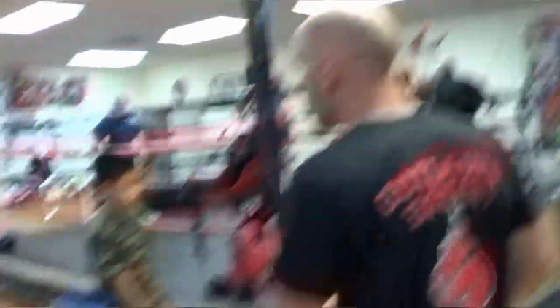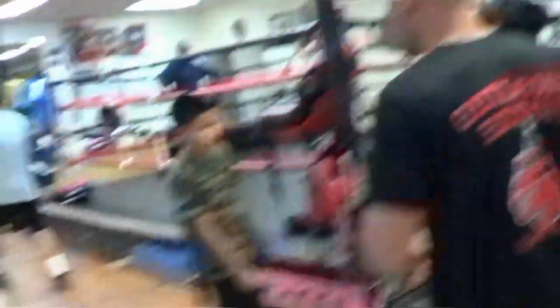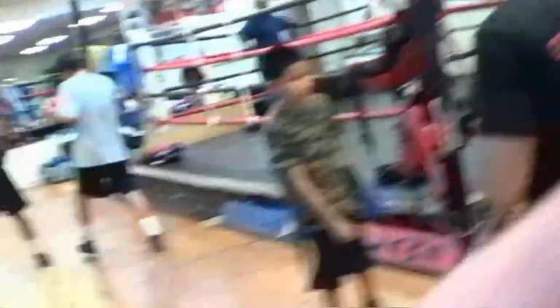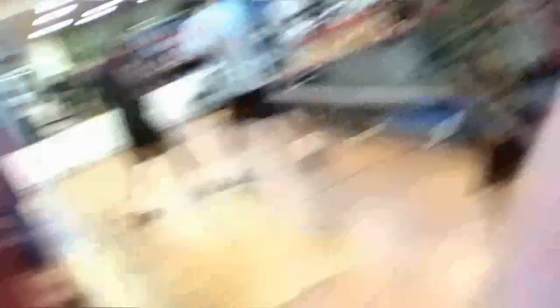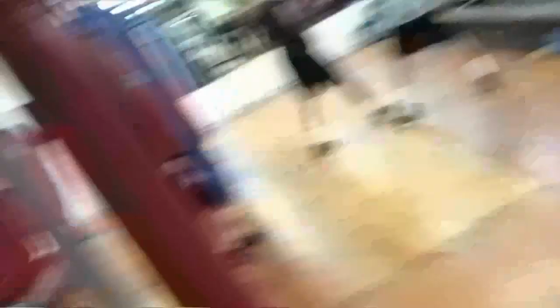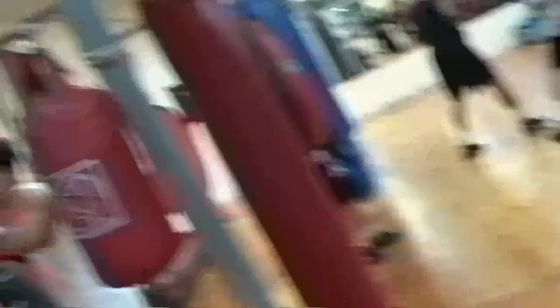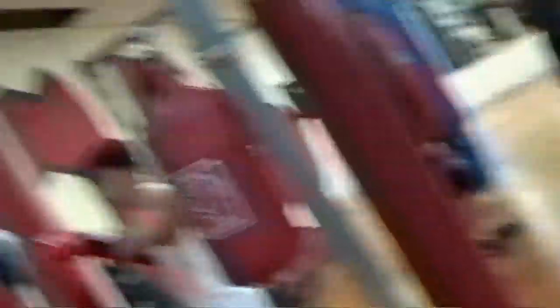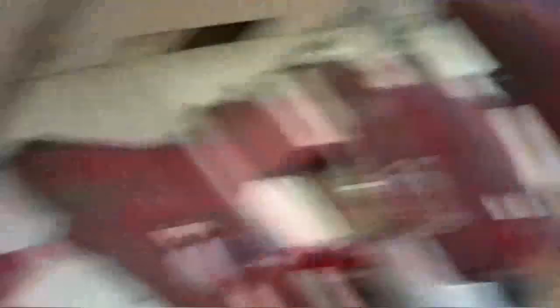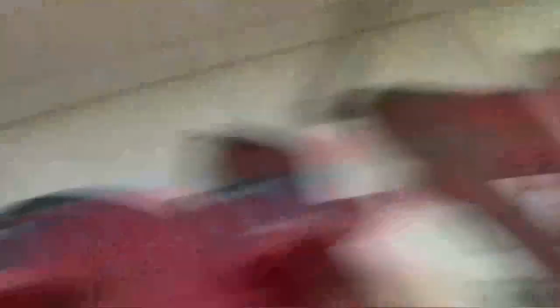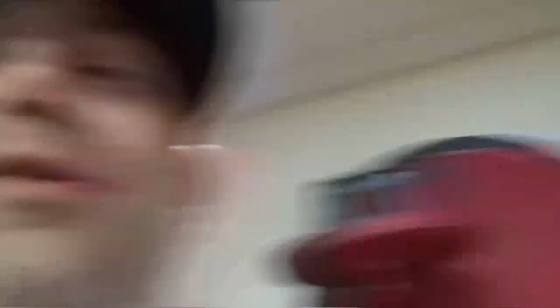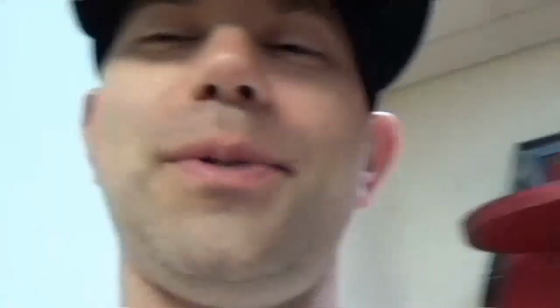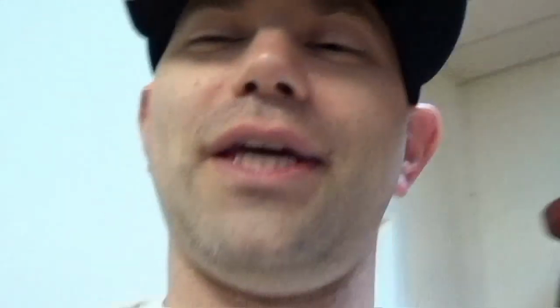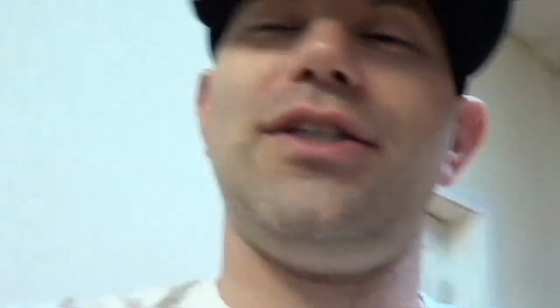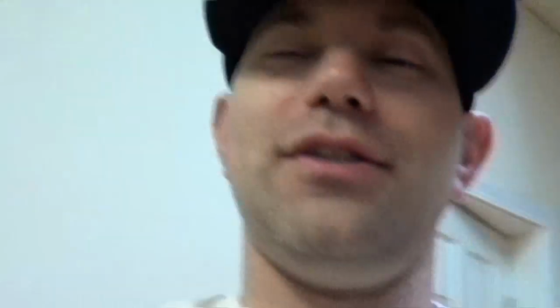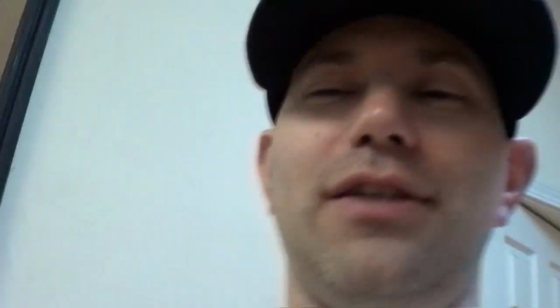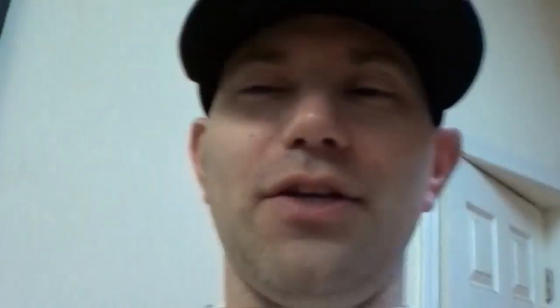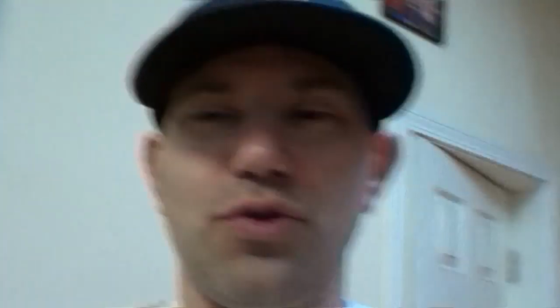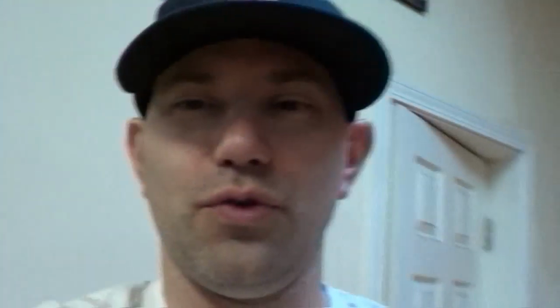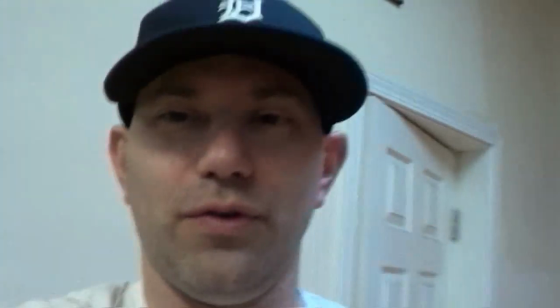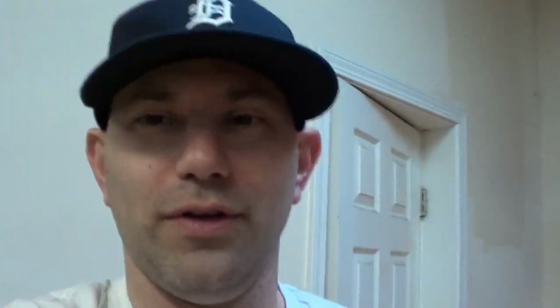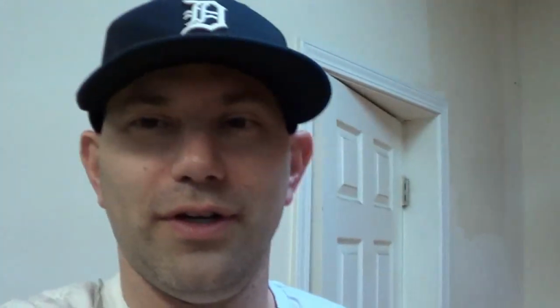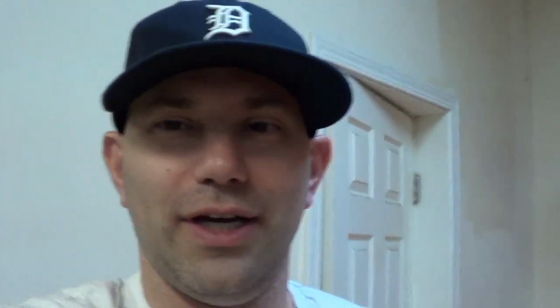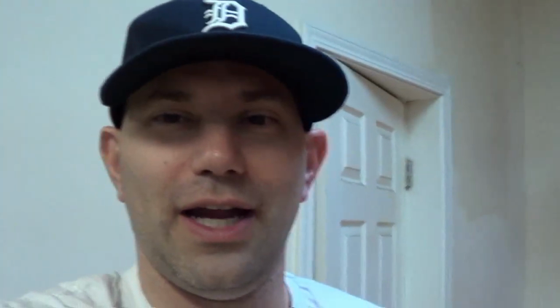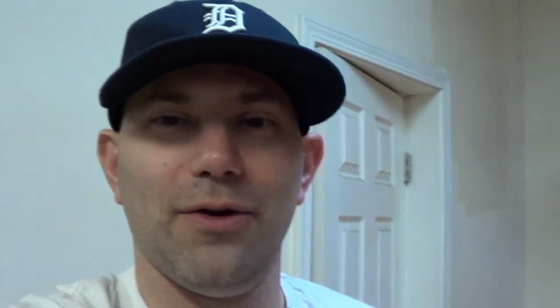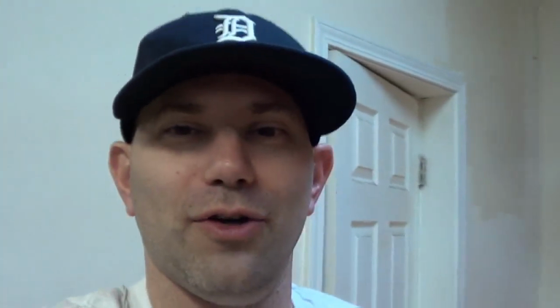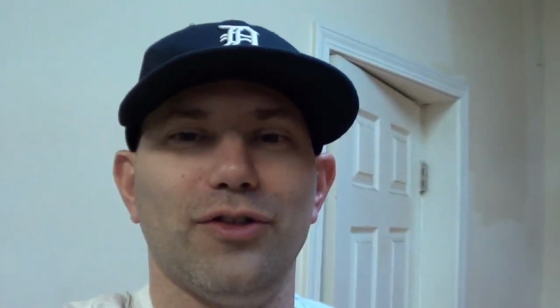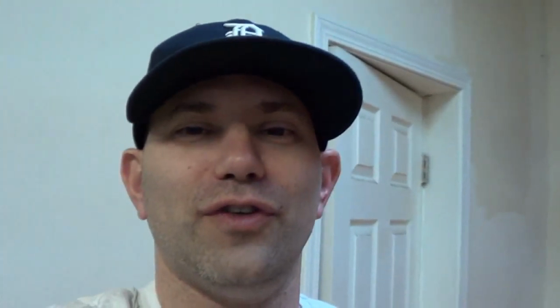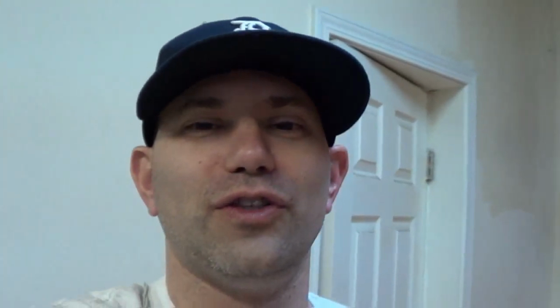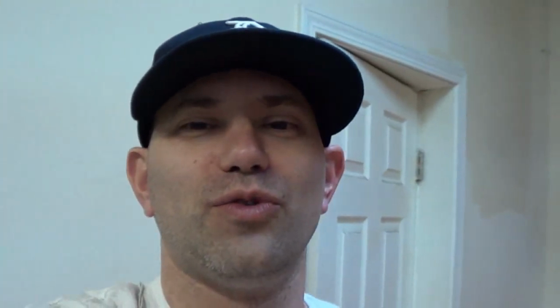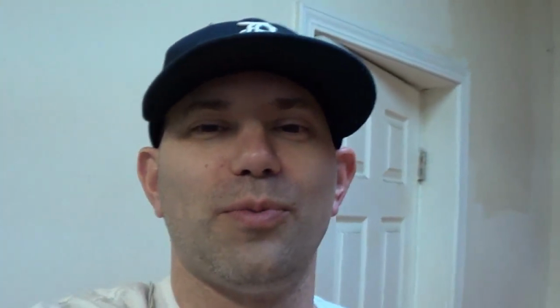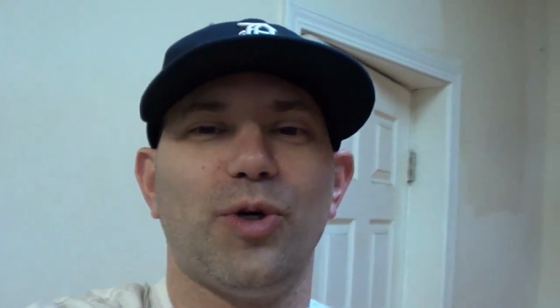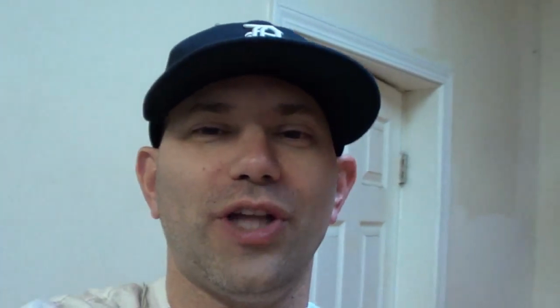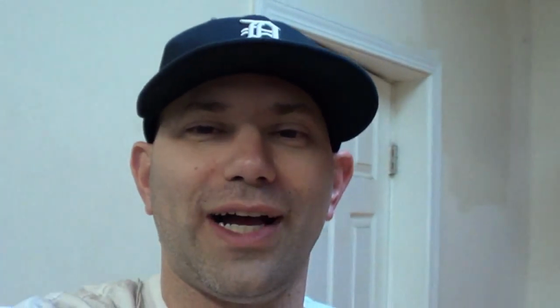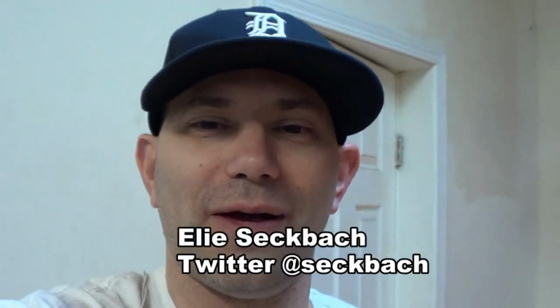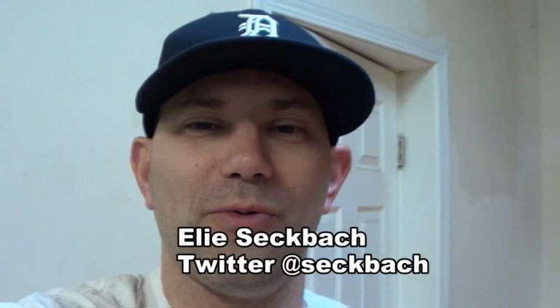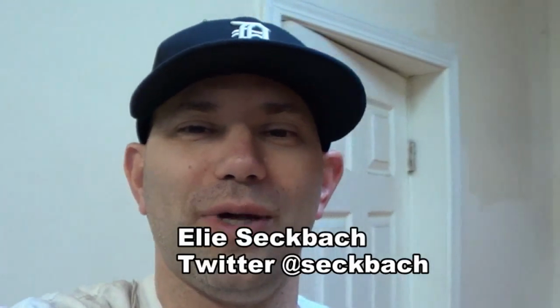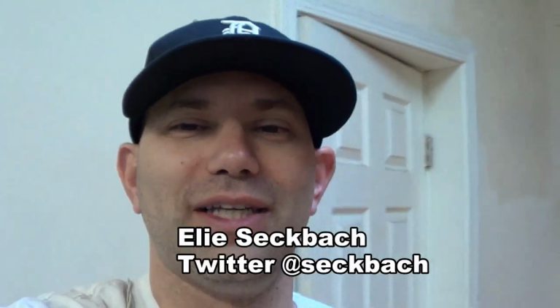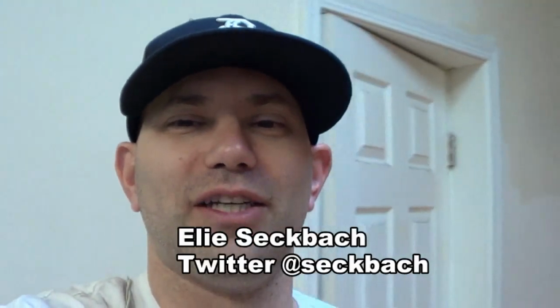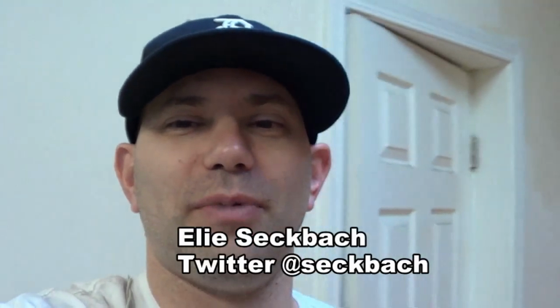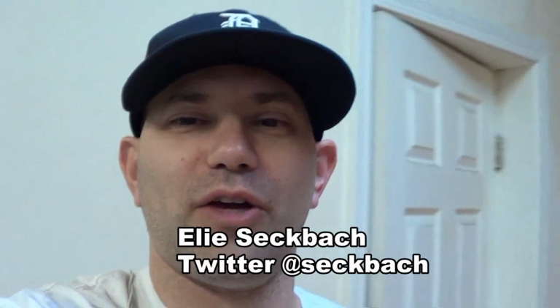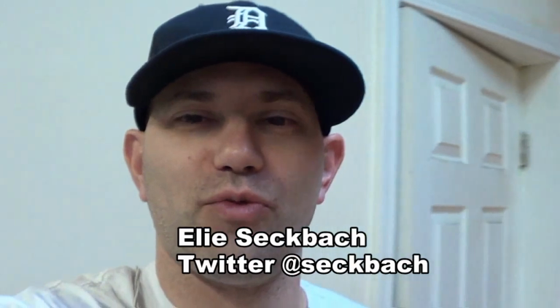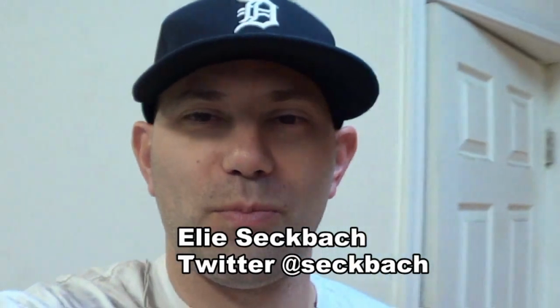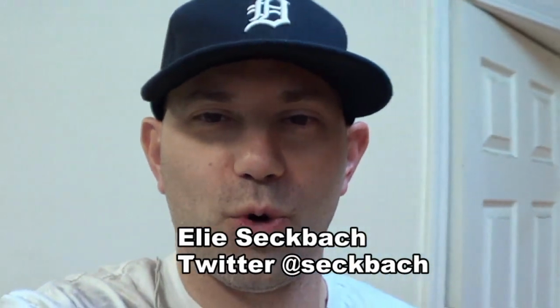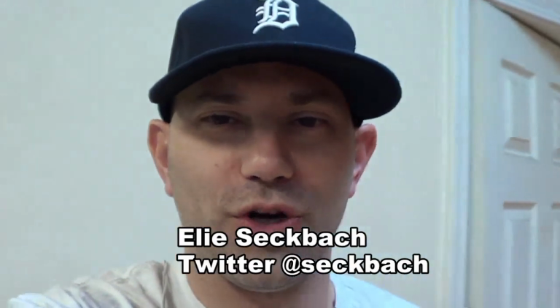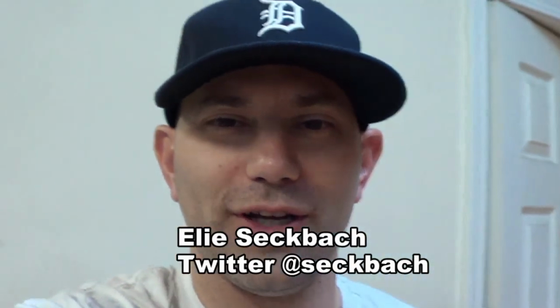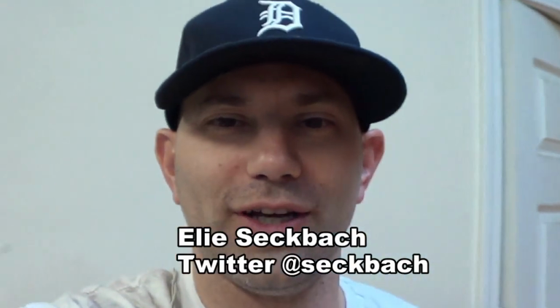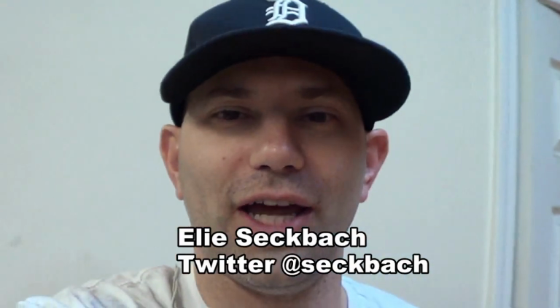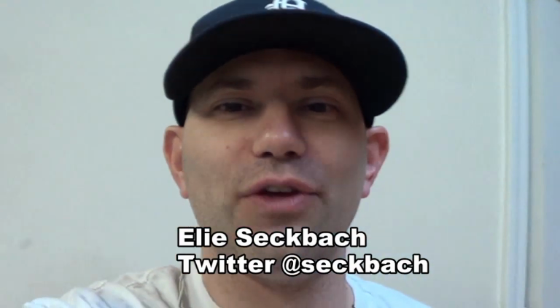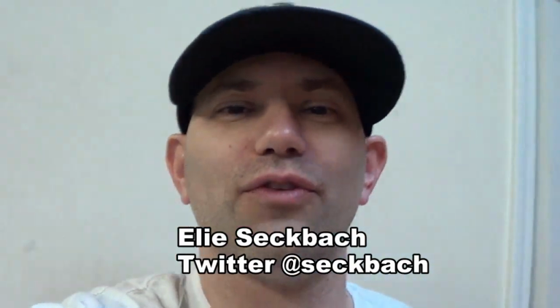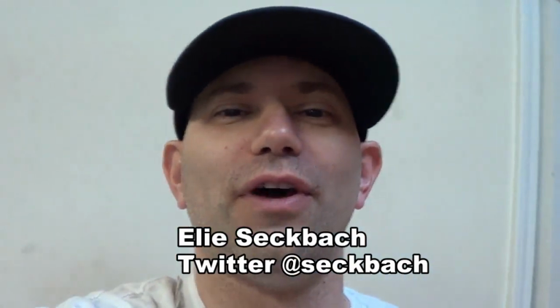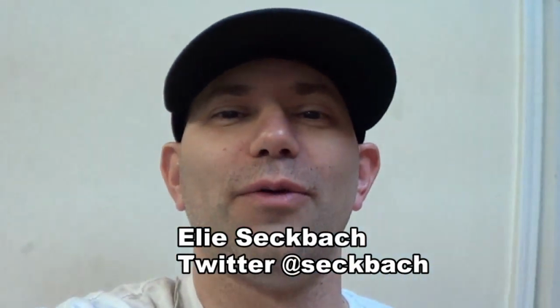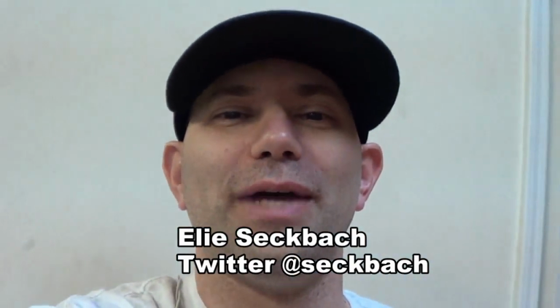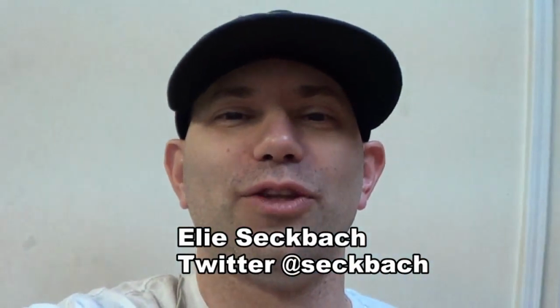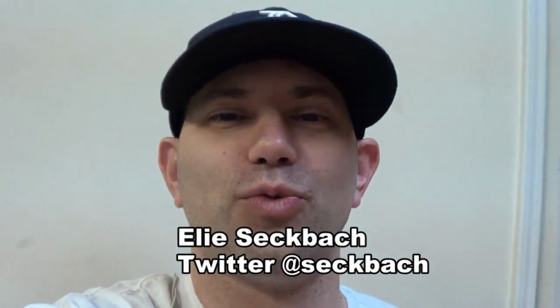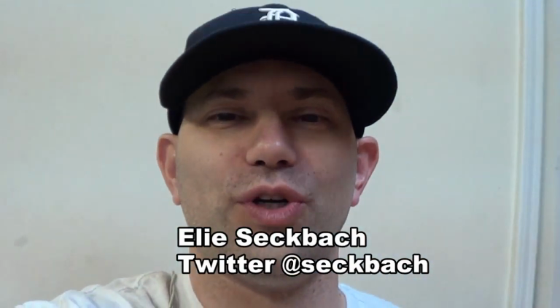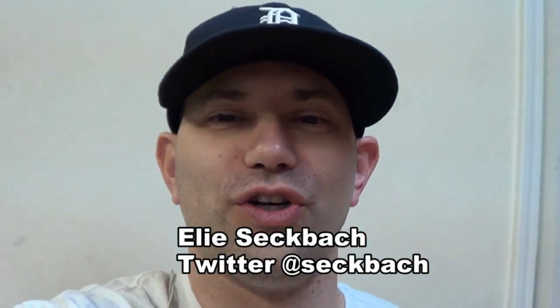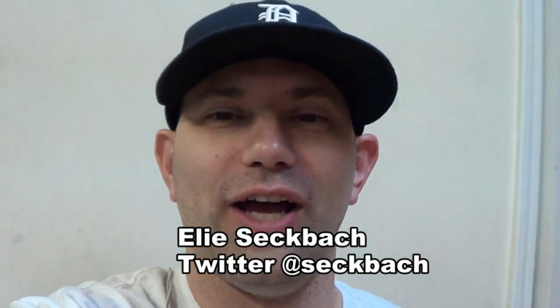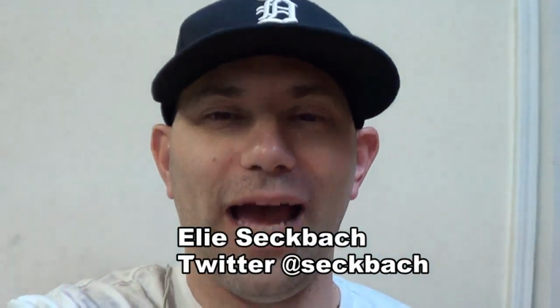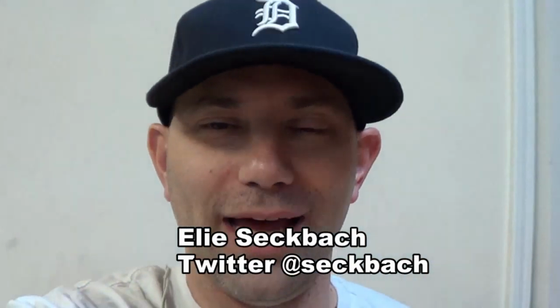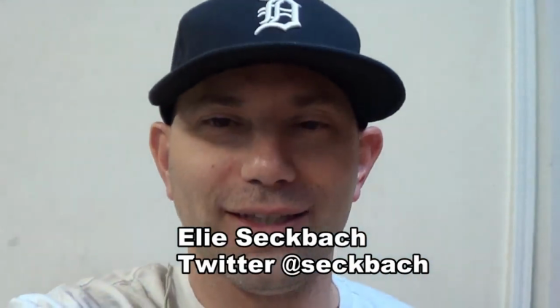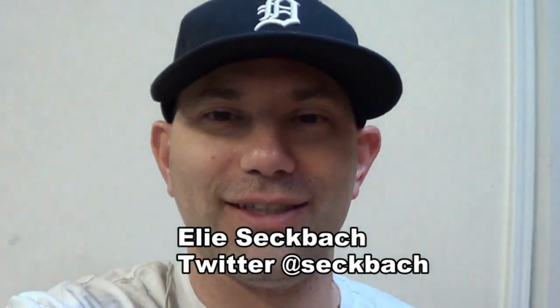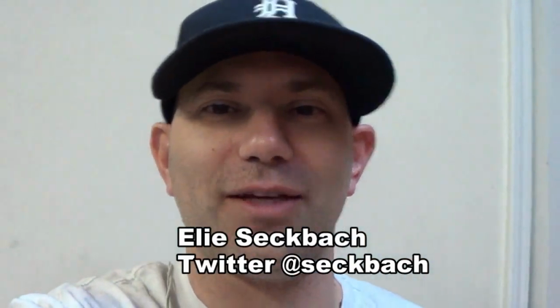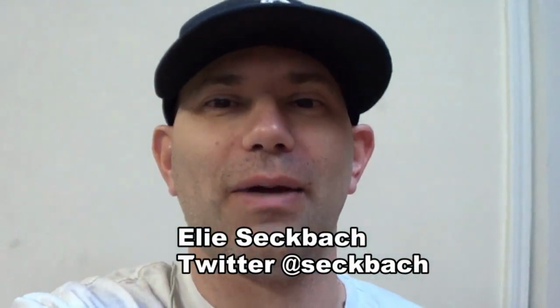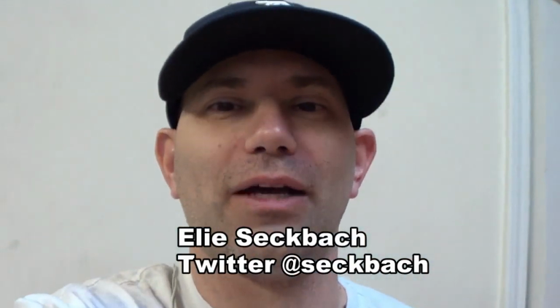There you have it — Brandon Cross, great explanation. Stay tuned. At OutlawsFeesAndReport.com, I'm Ellie Secback reporting. You can follow me on Twitter at Secback.